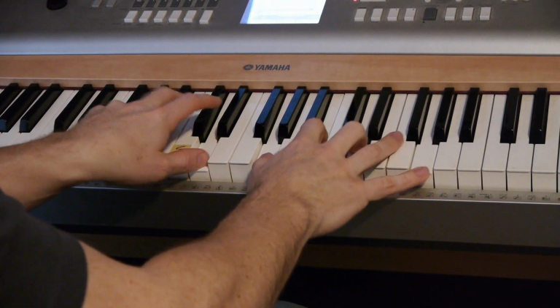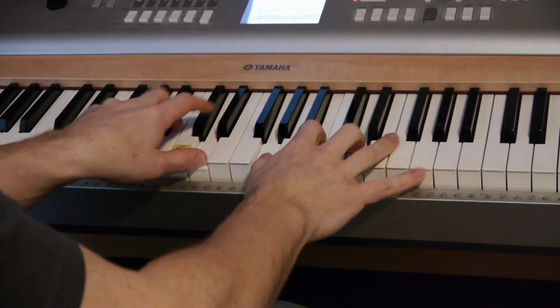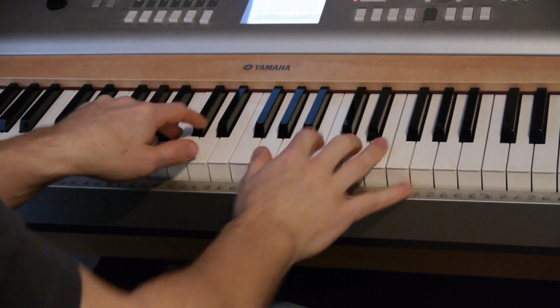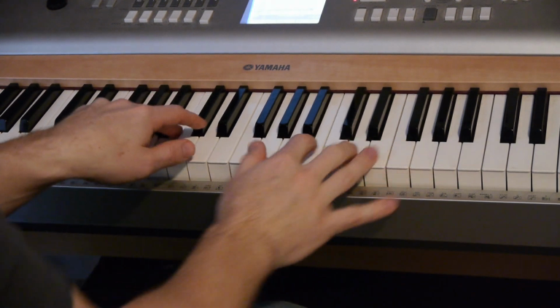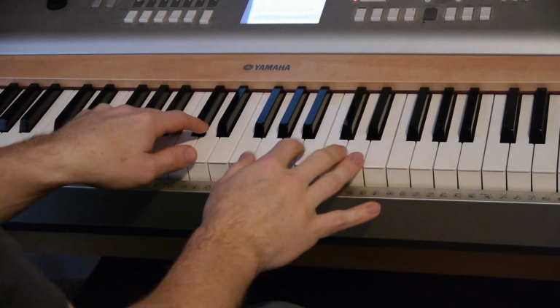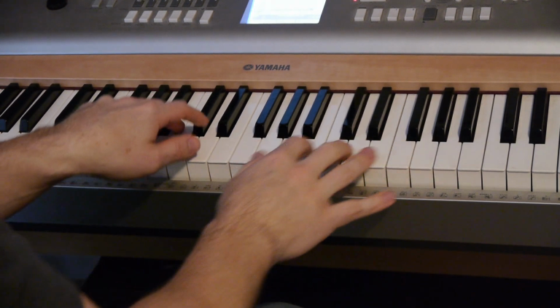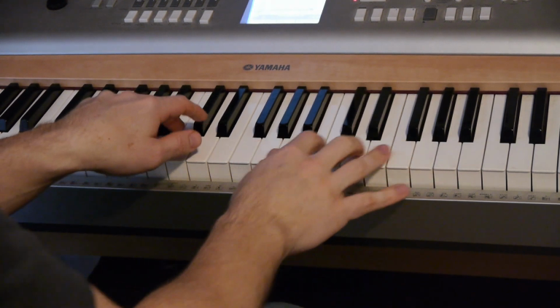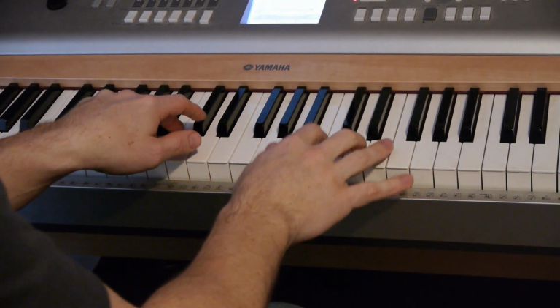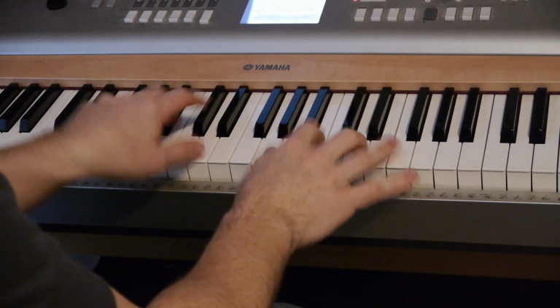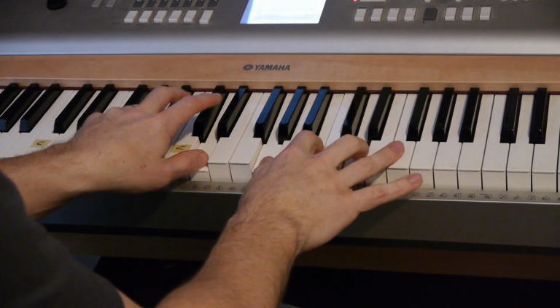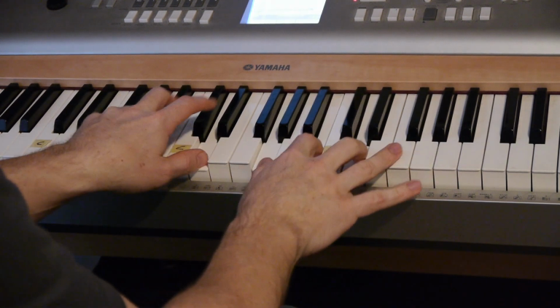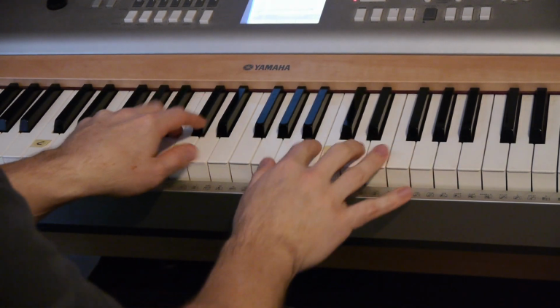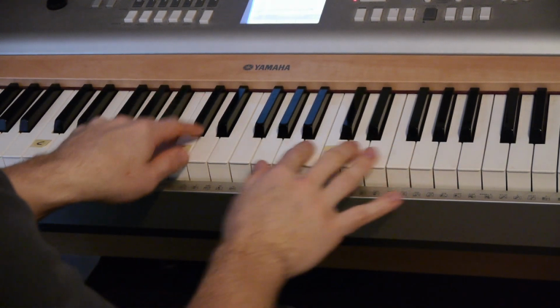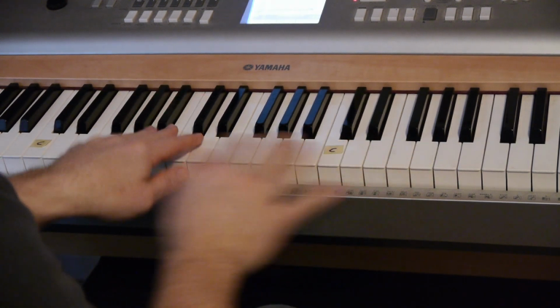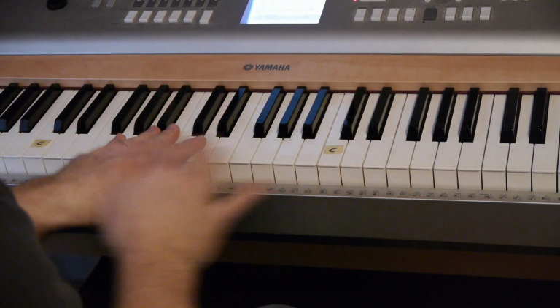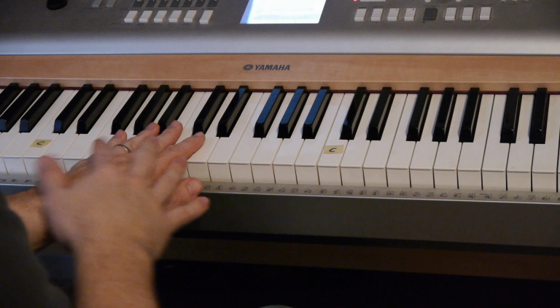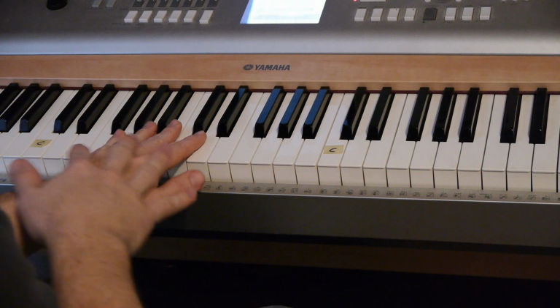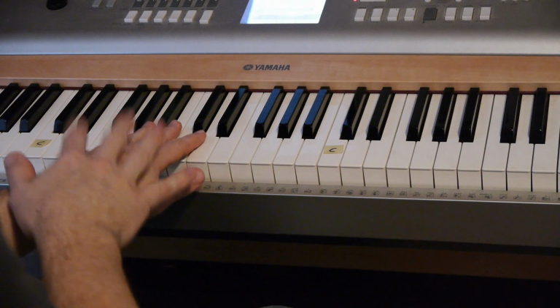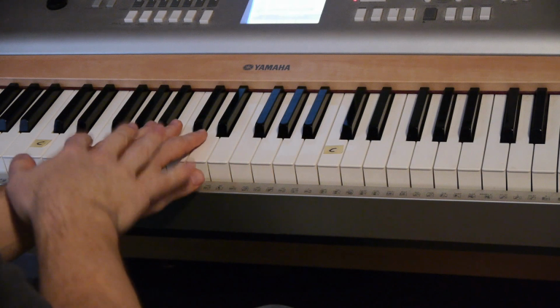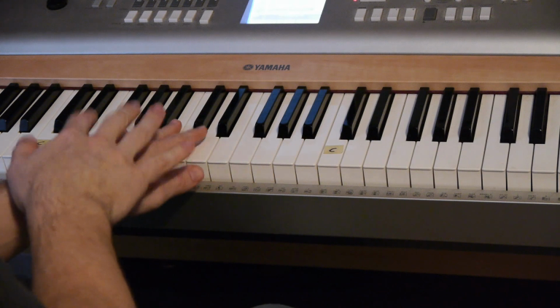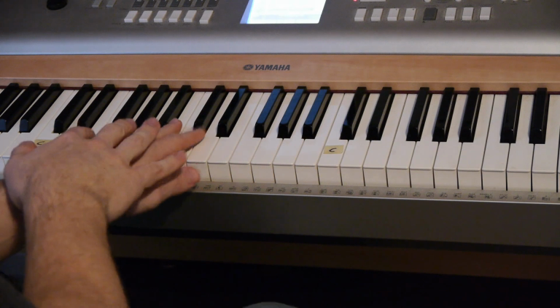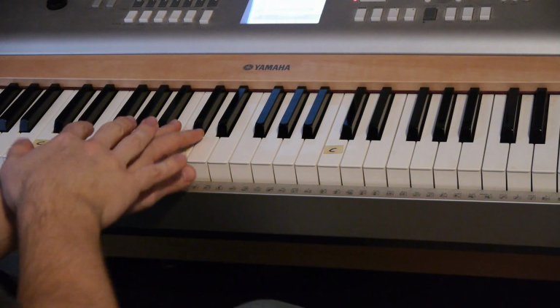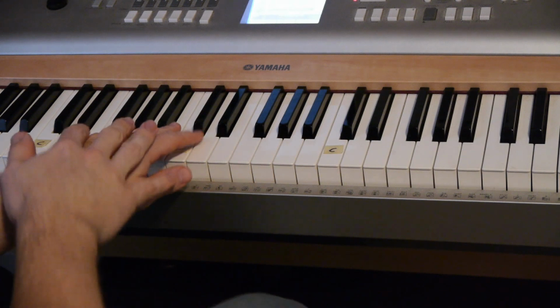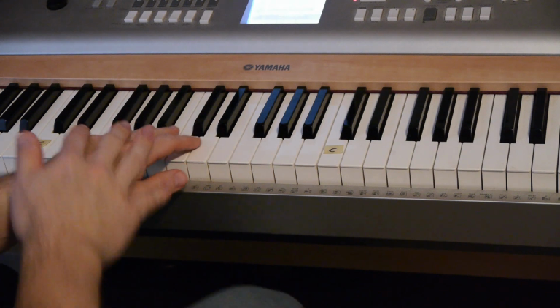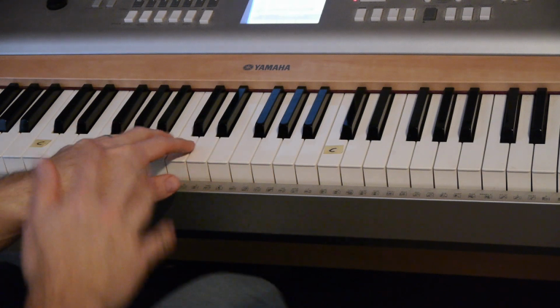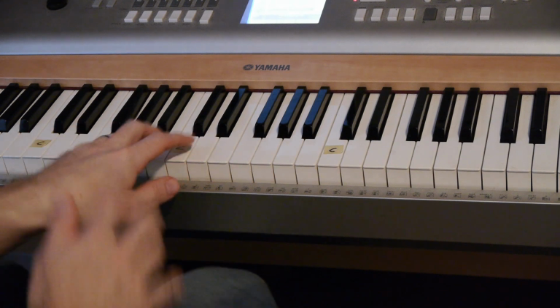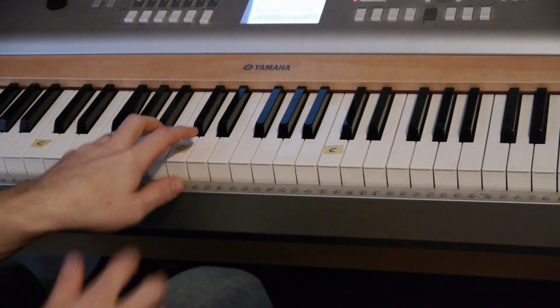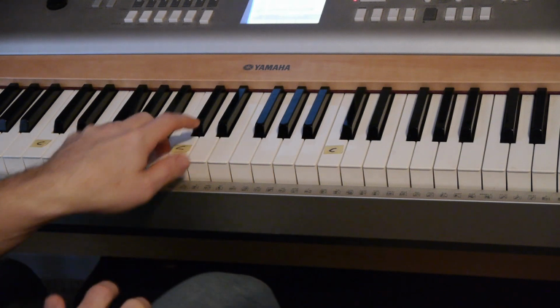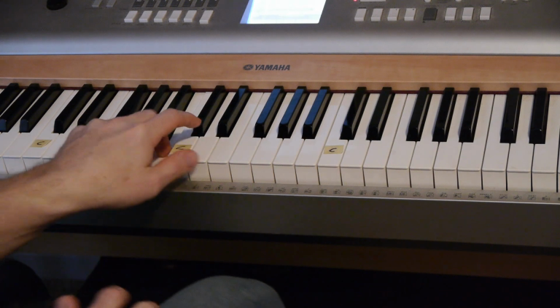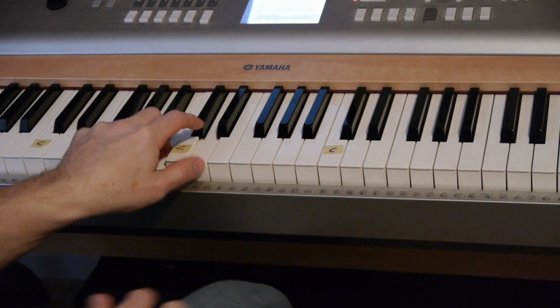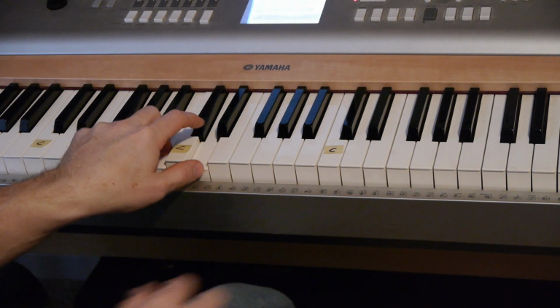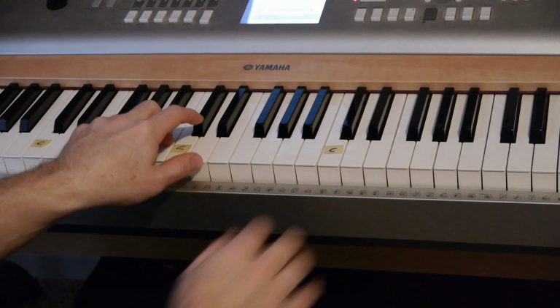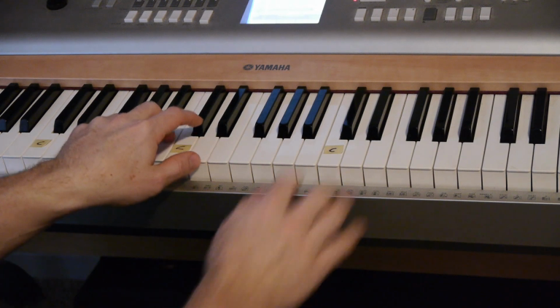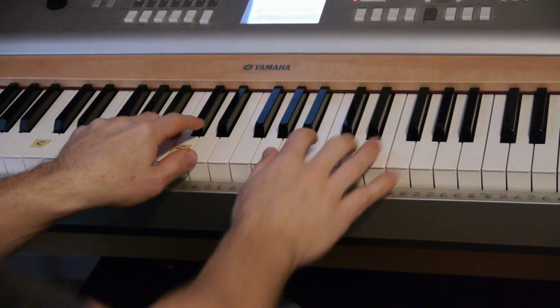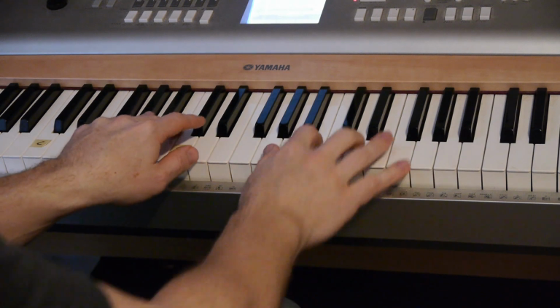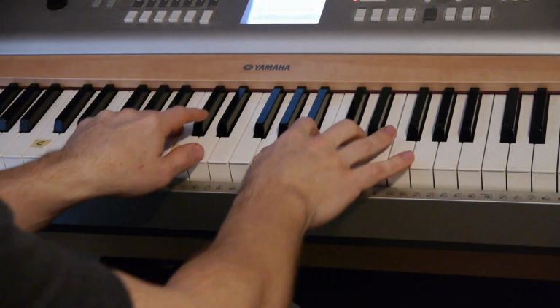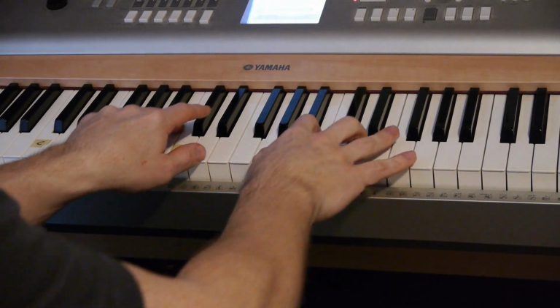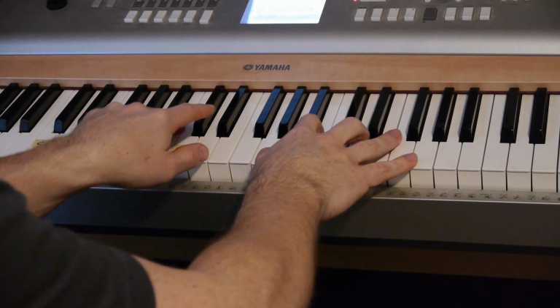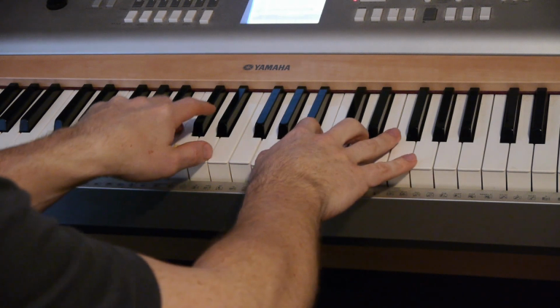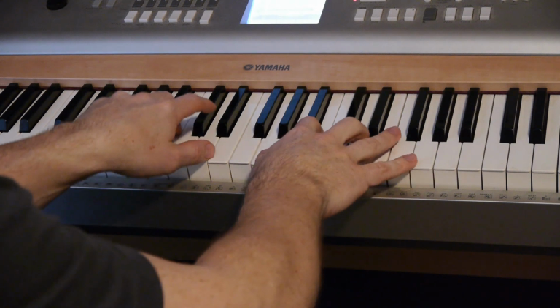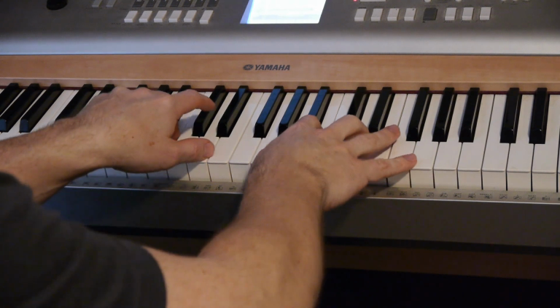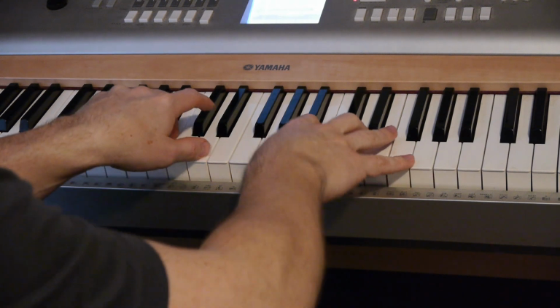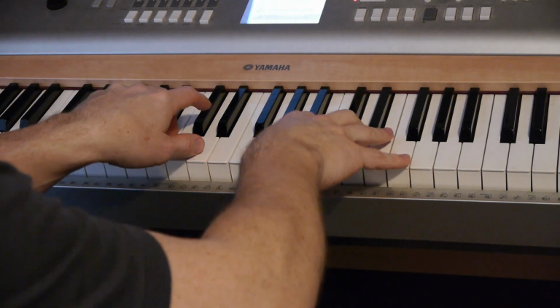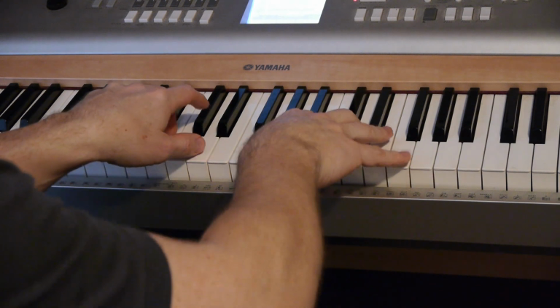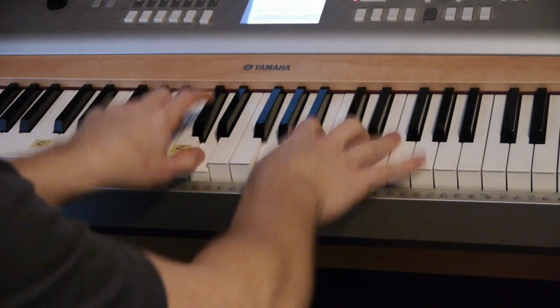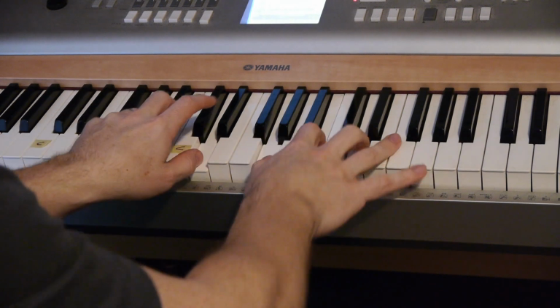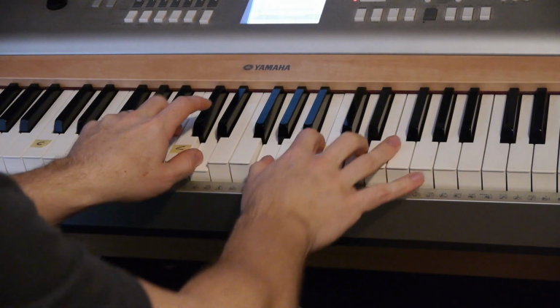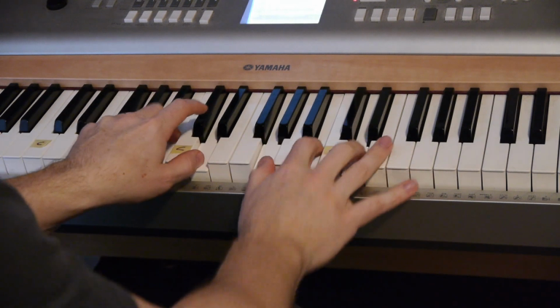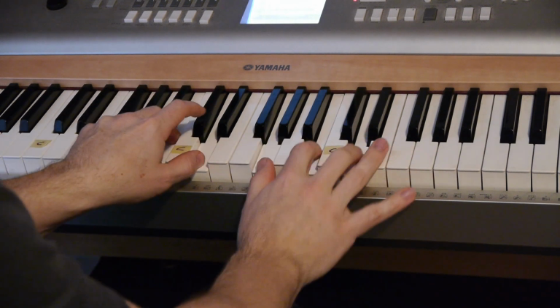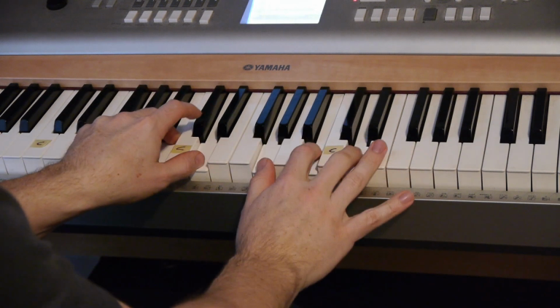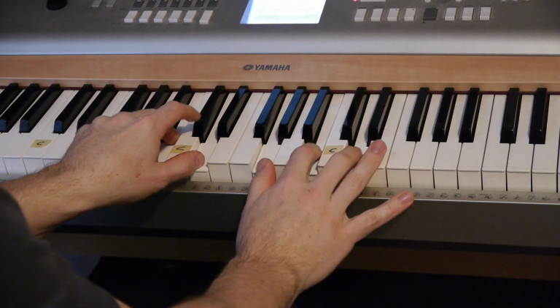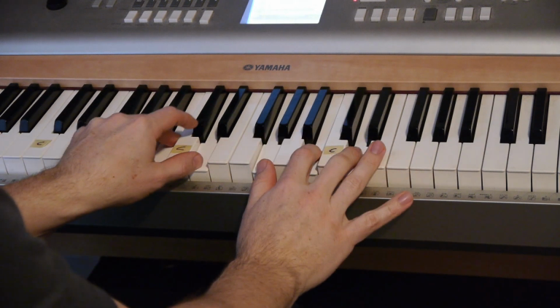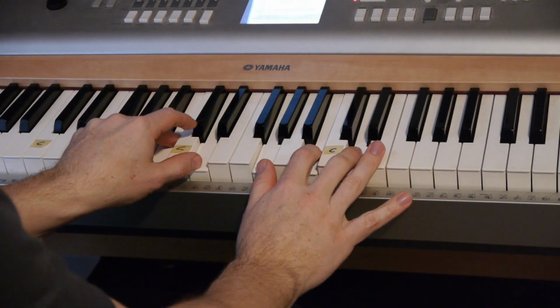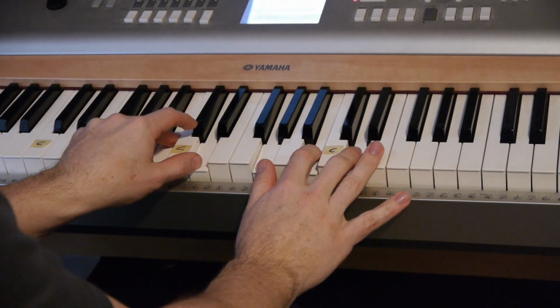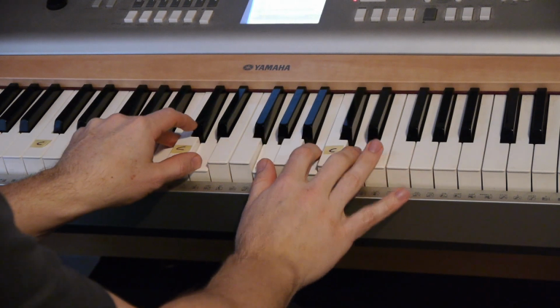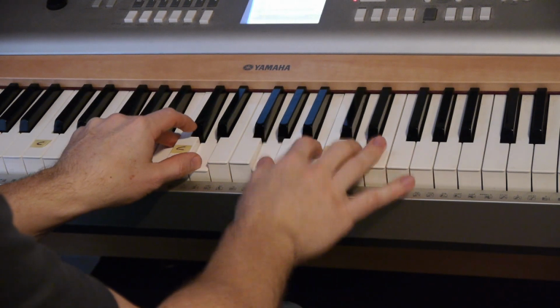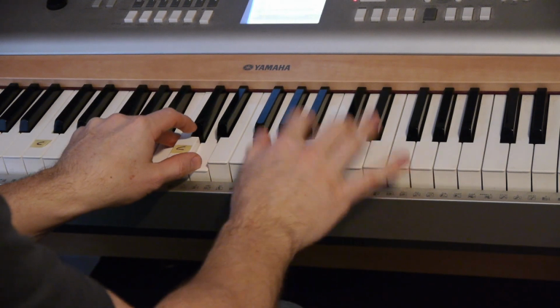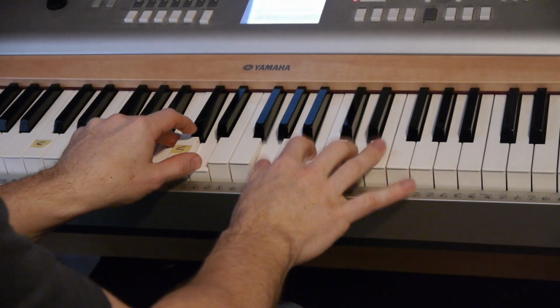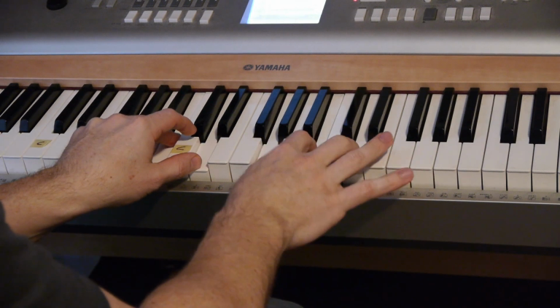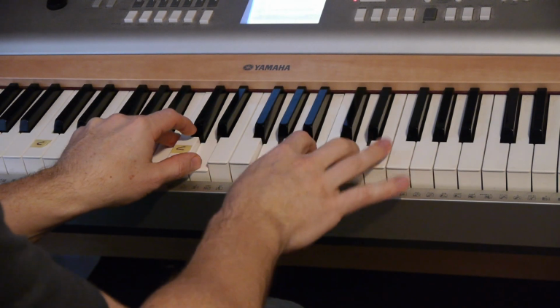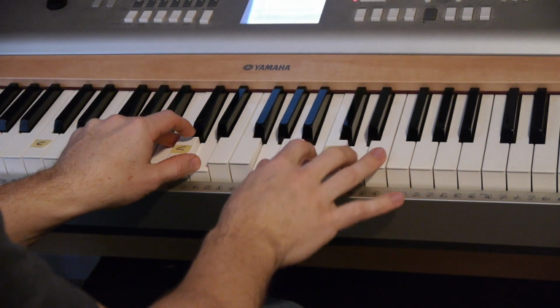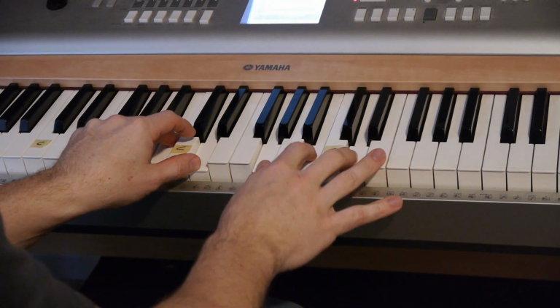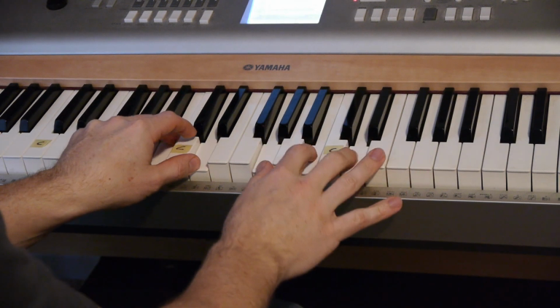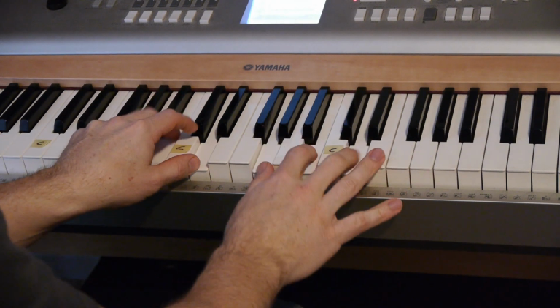So to give you a pattern, then do the same thing with your left hand. But you want to go everything, then just right.